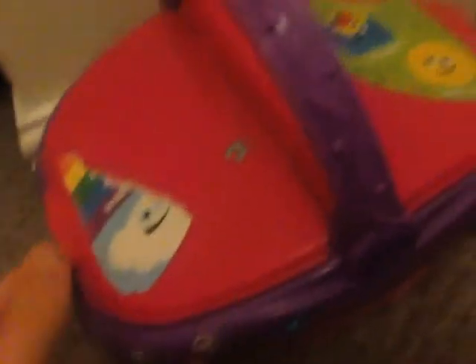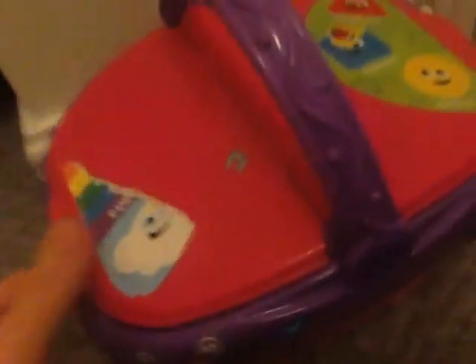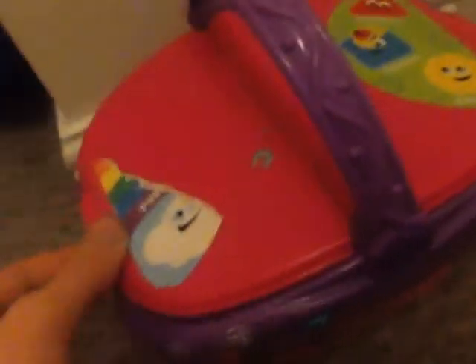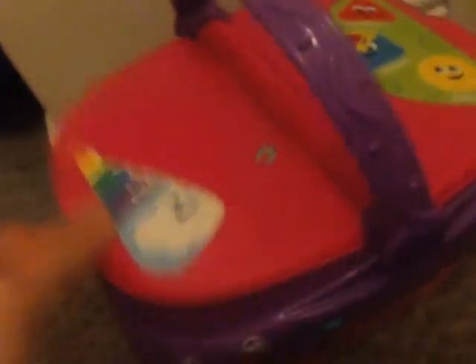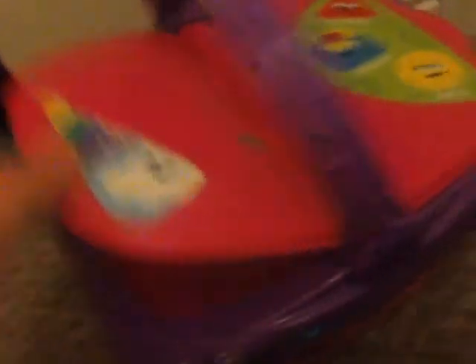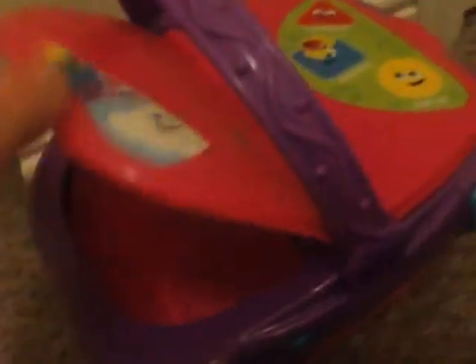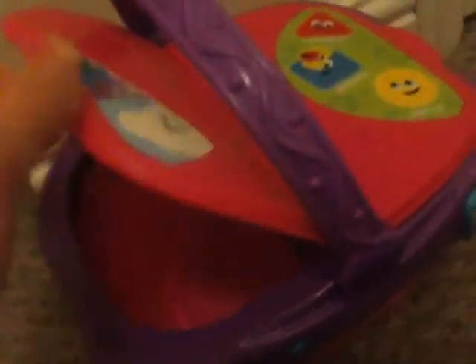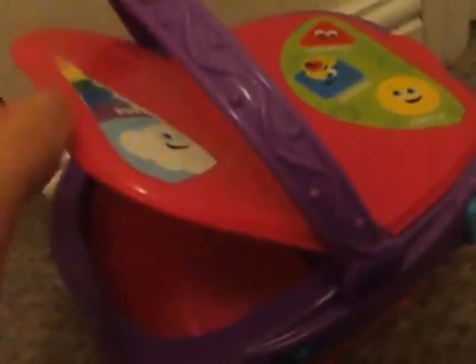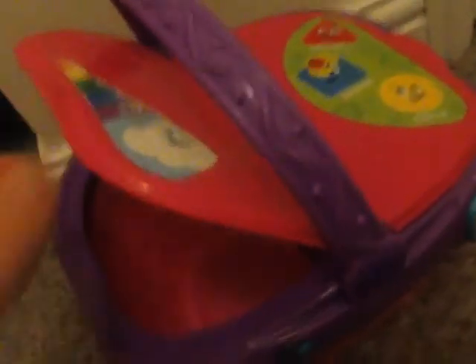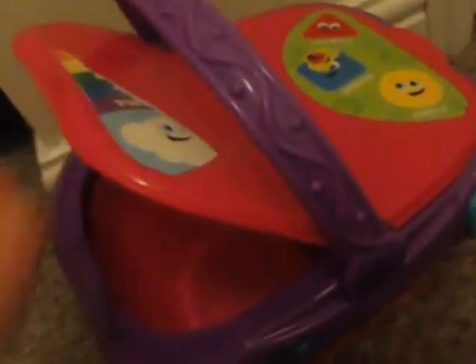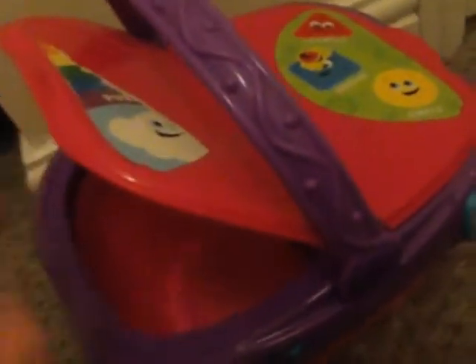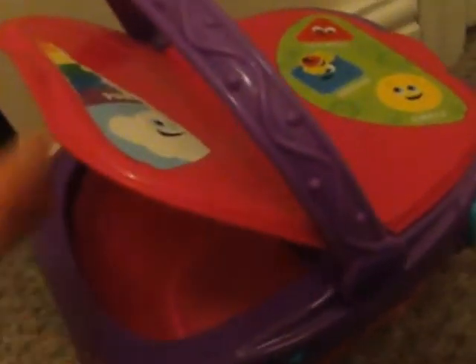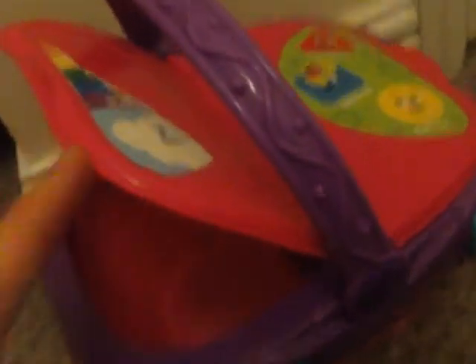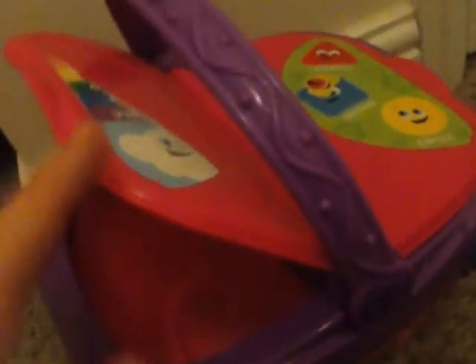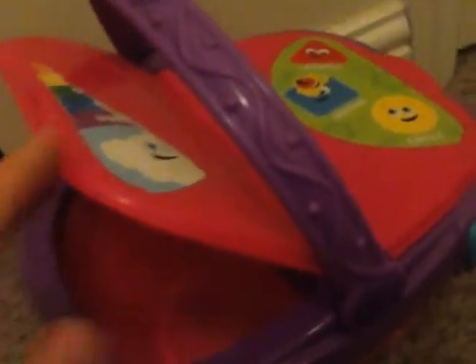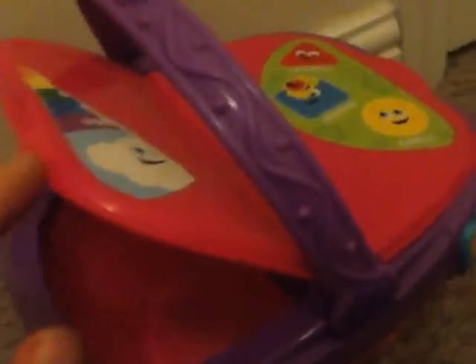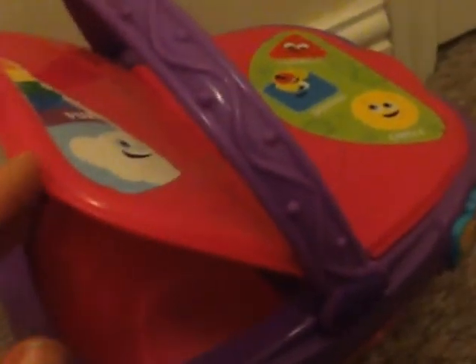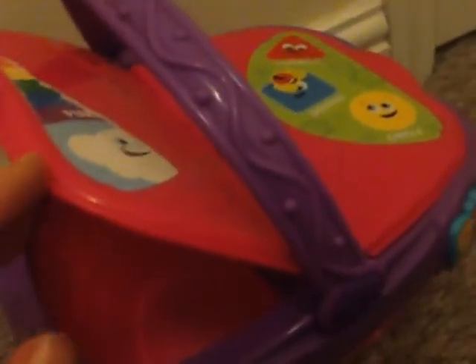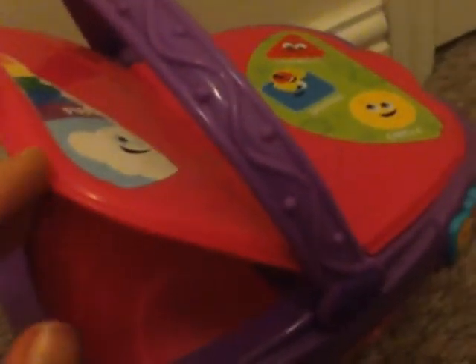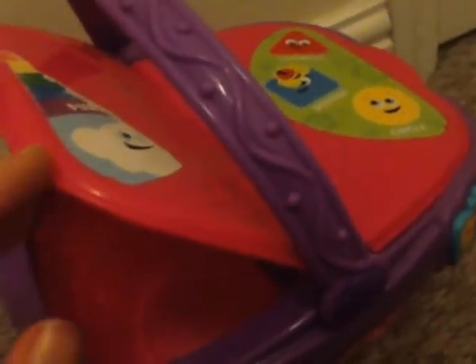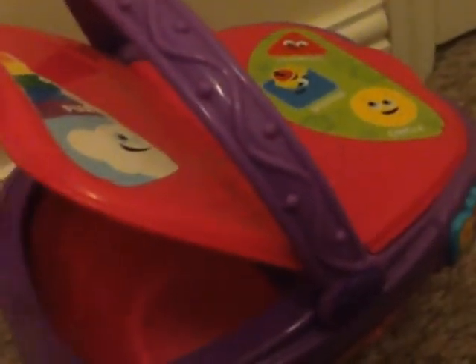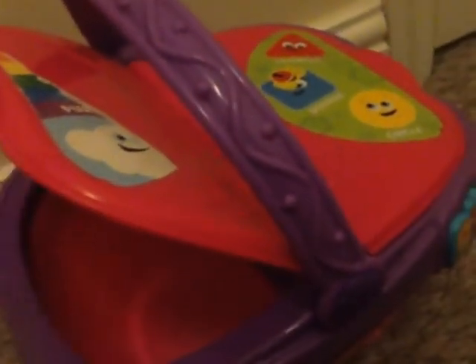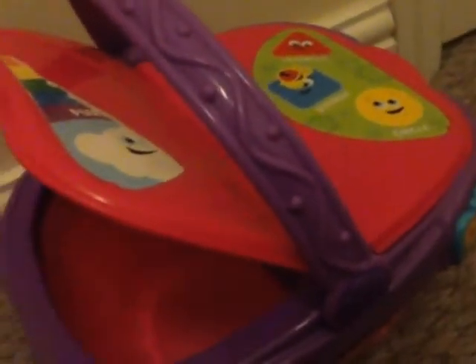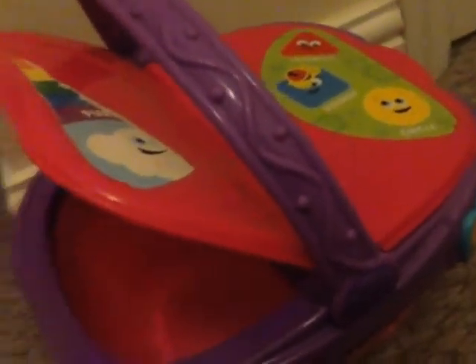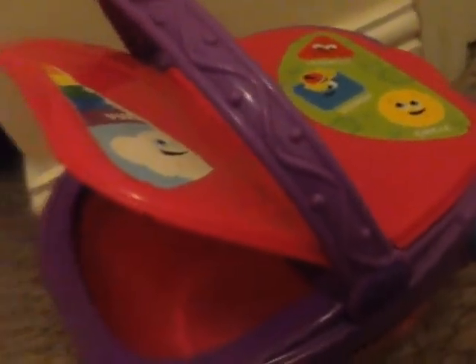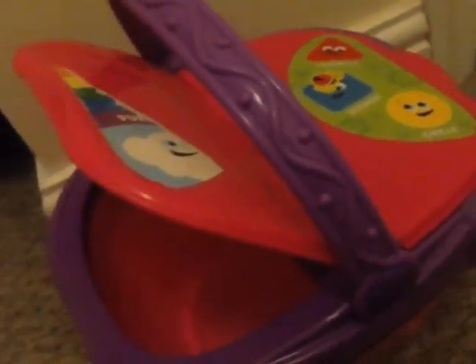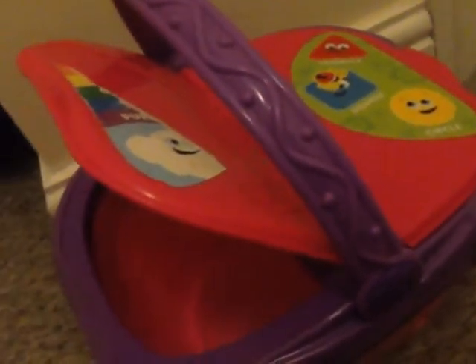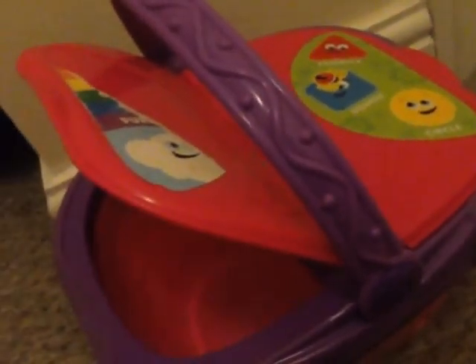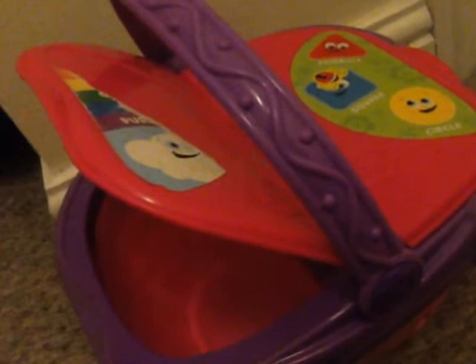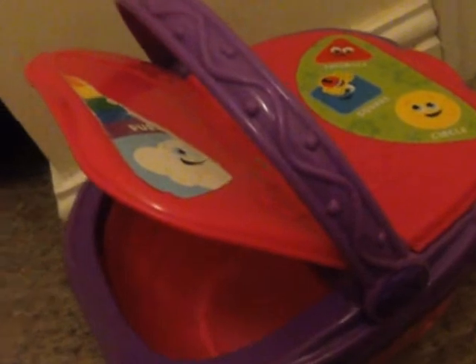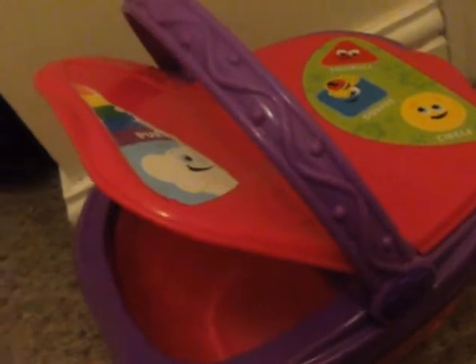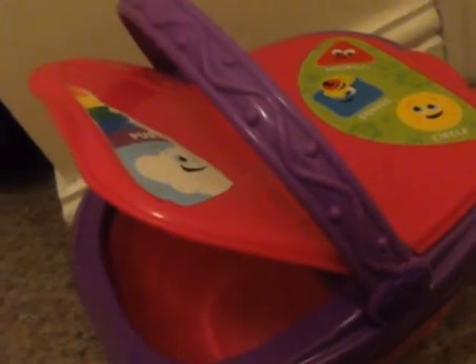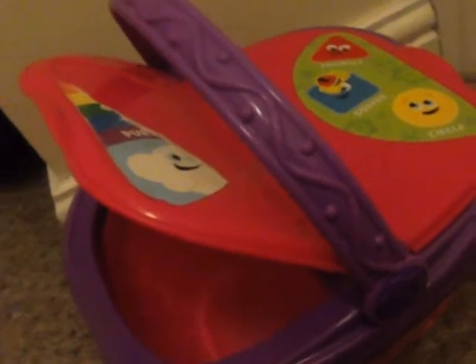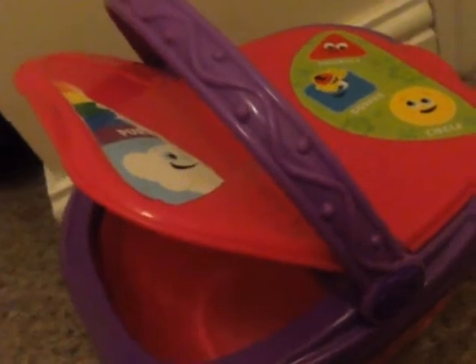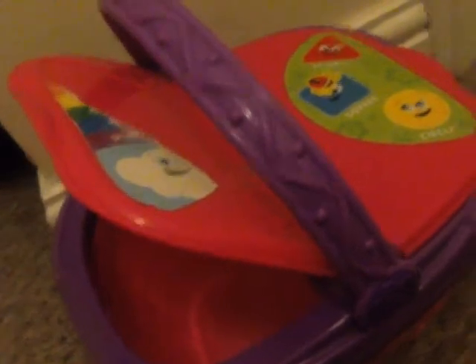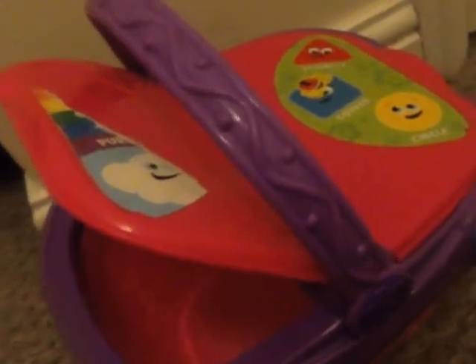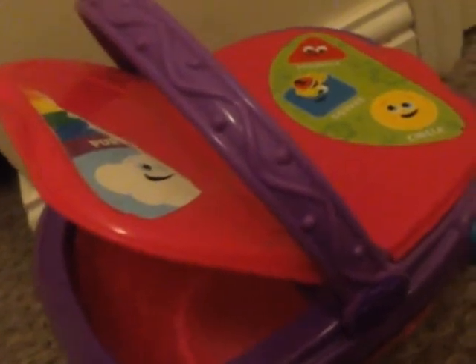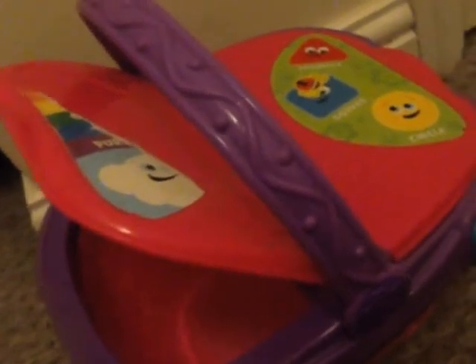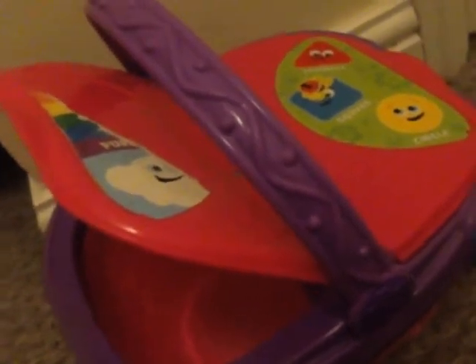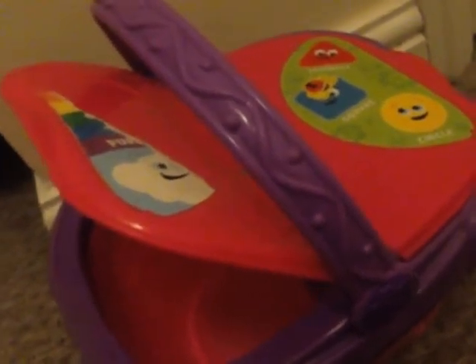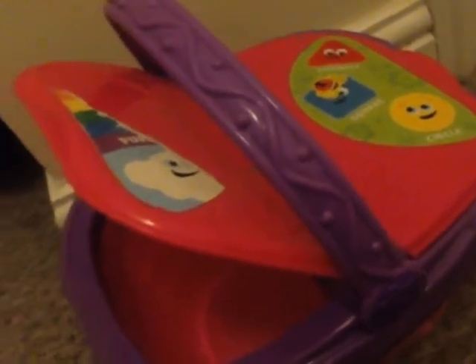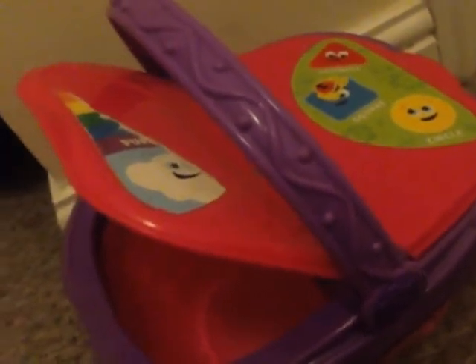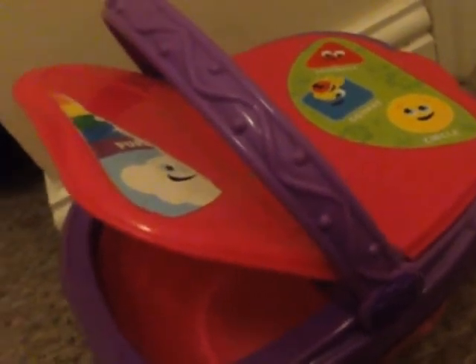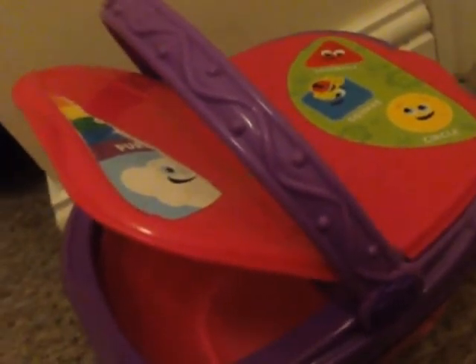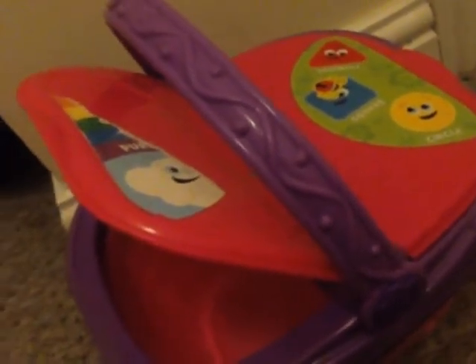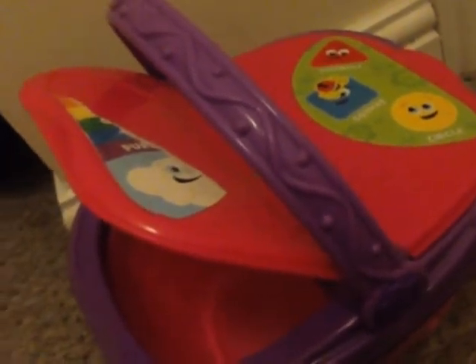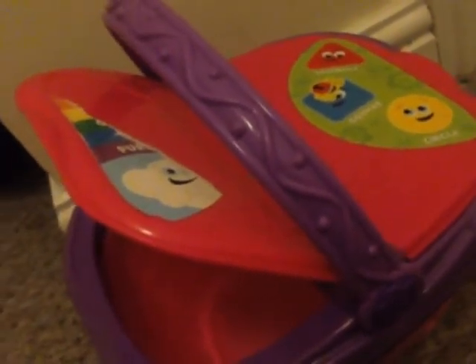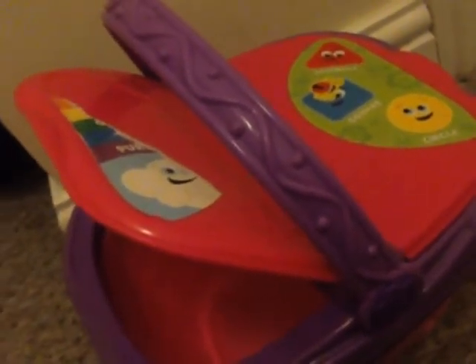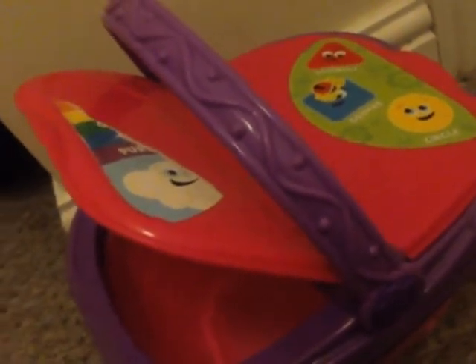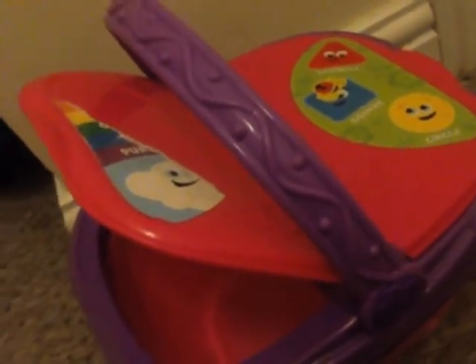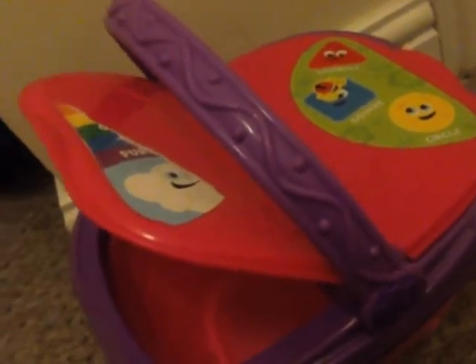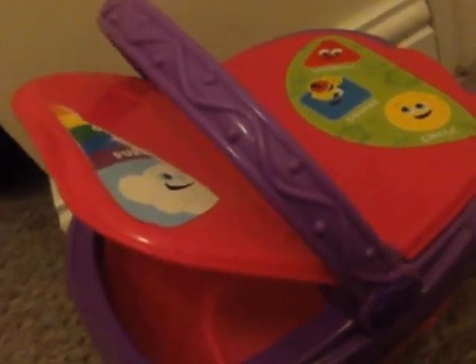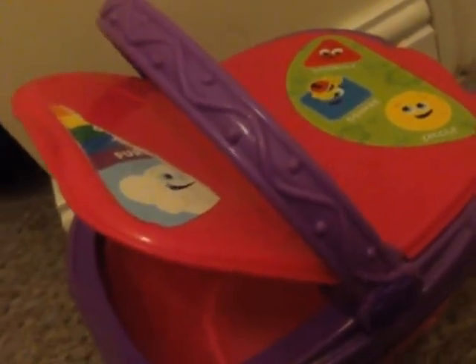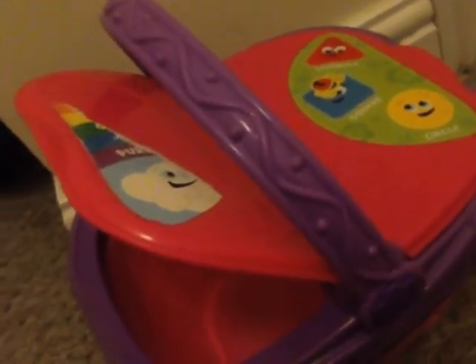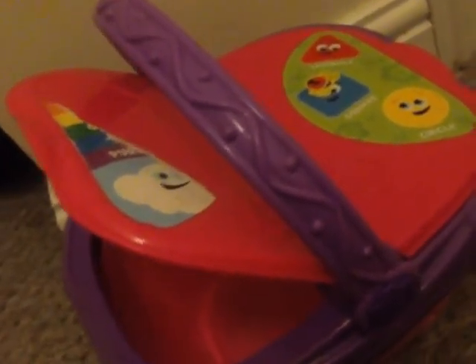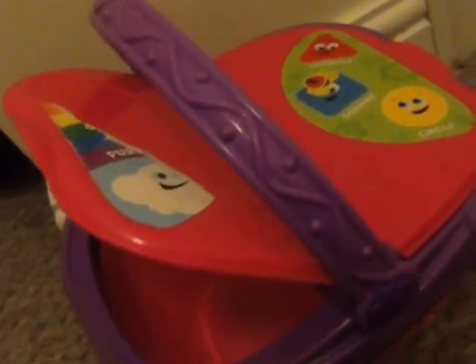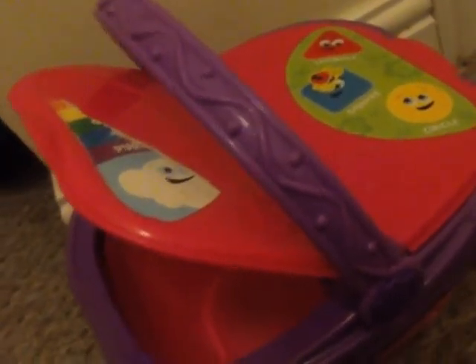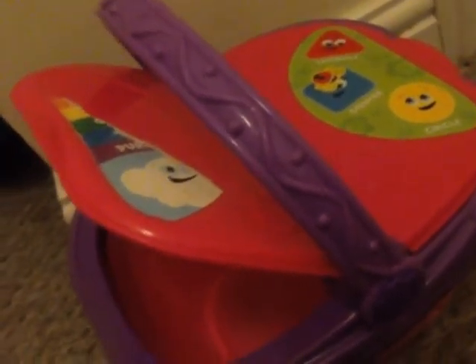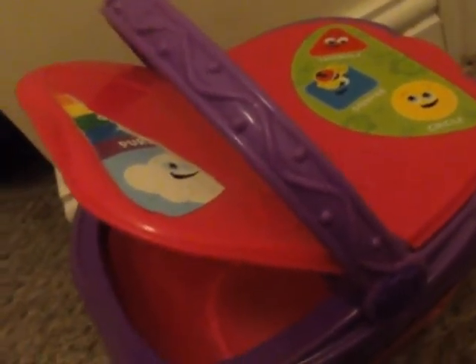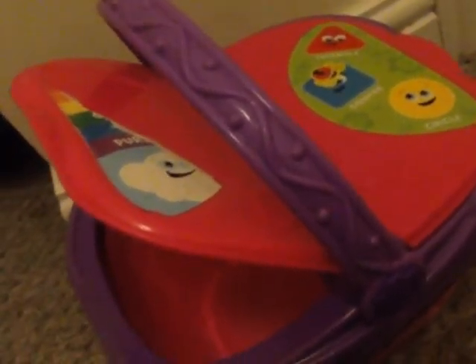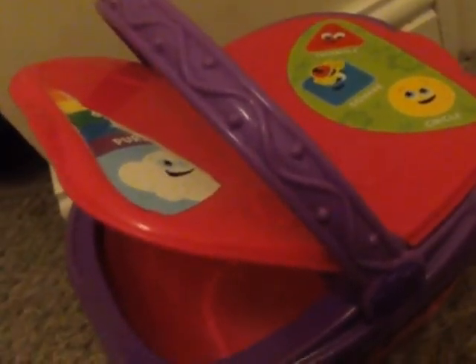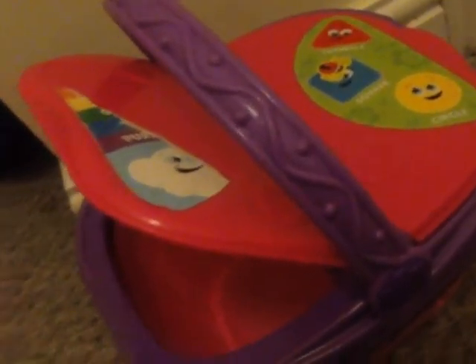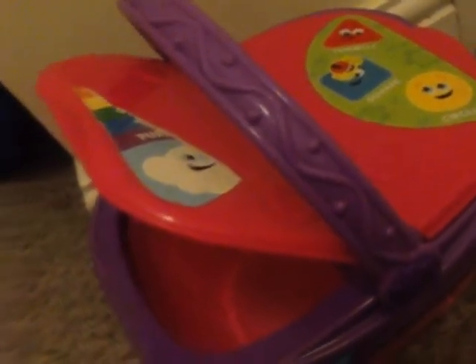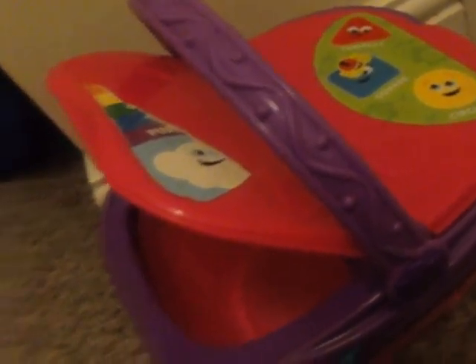My rainbow has six colours: red, orange, yellow, green, blue, purple.